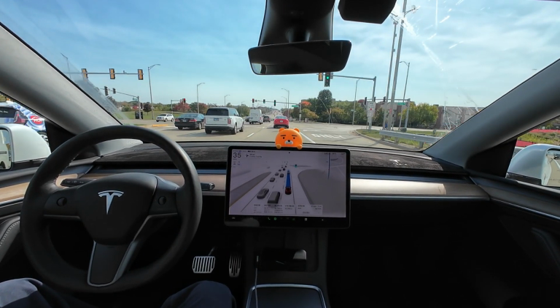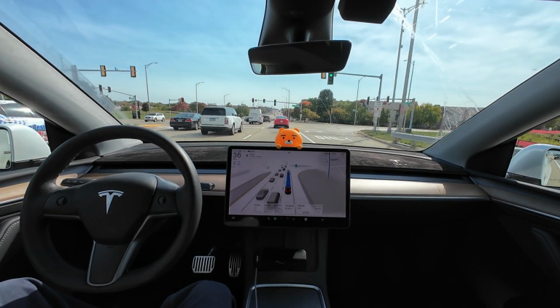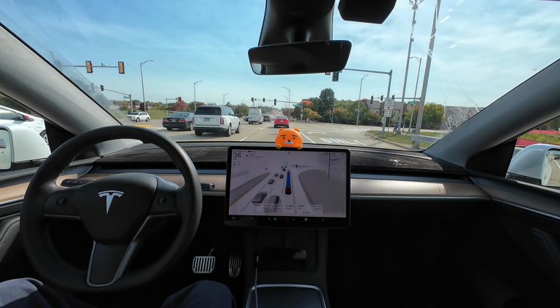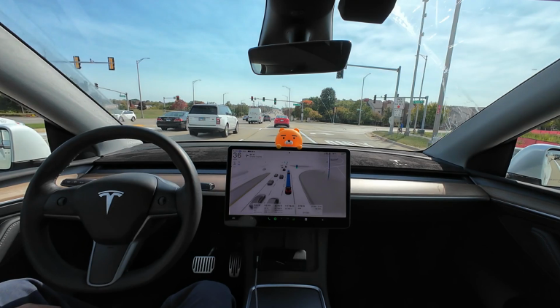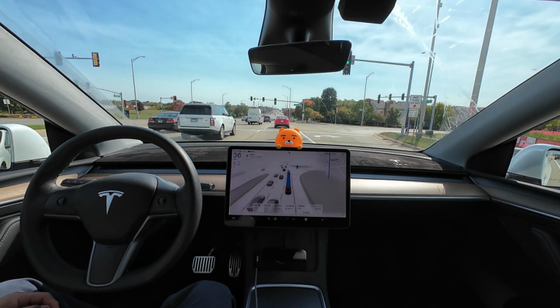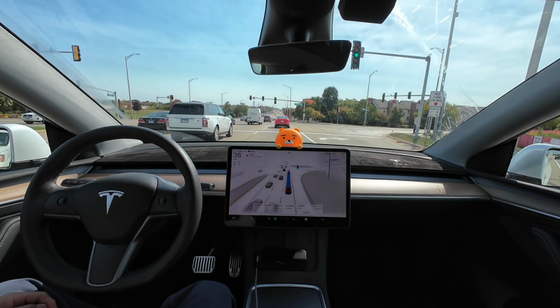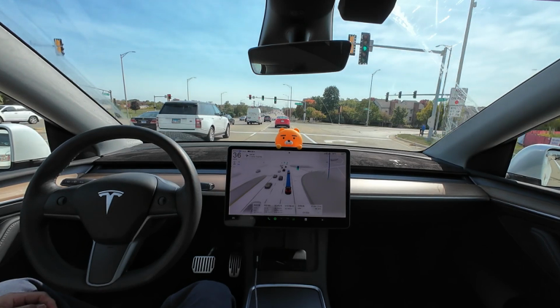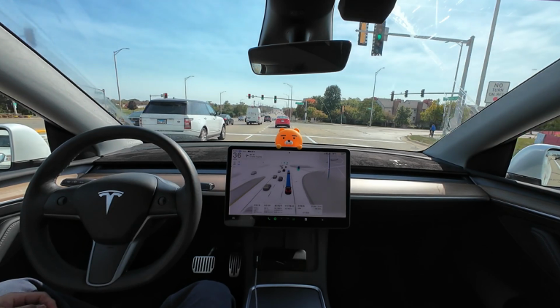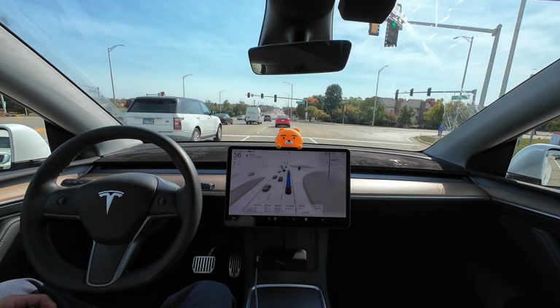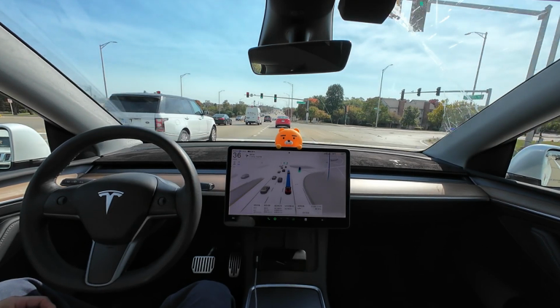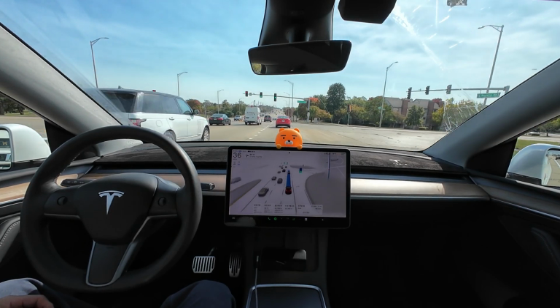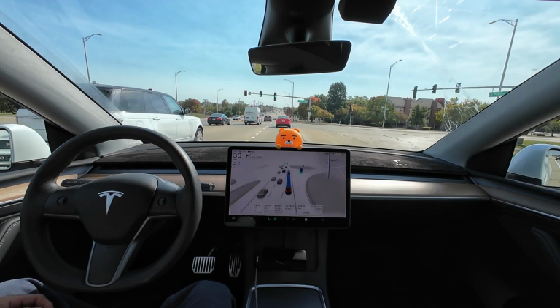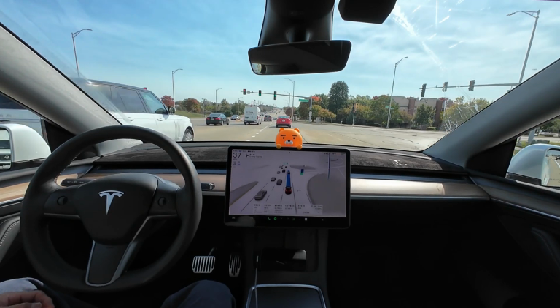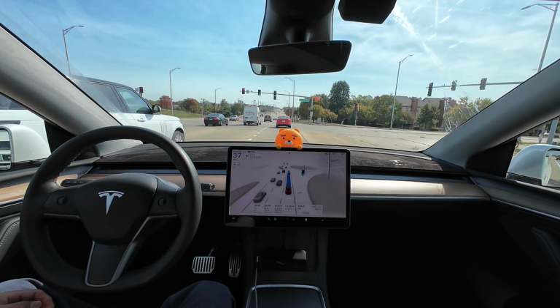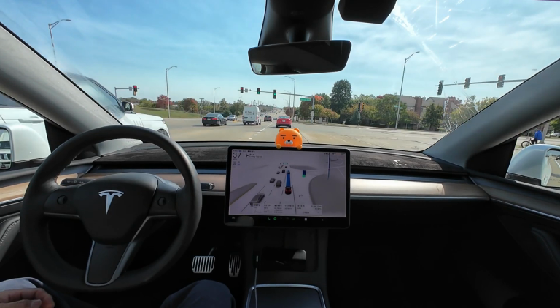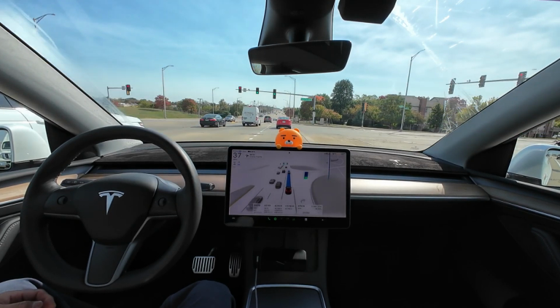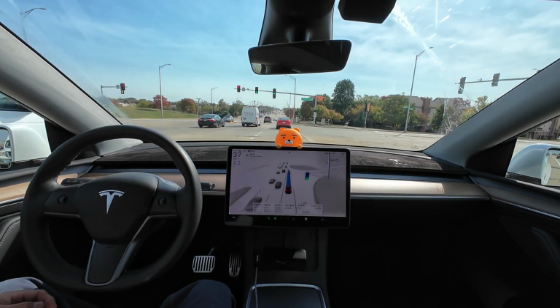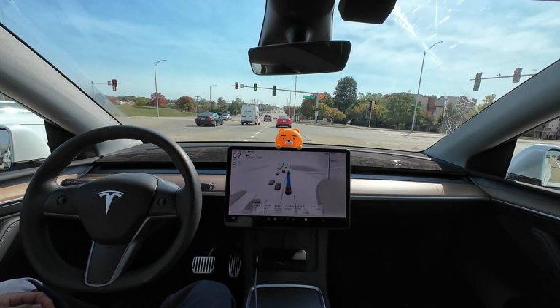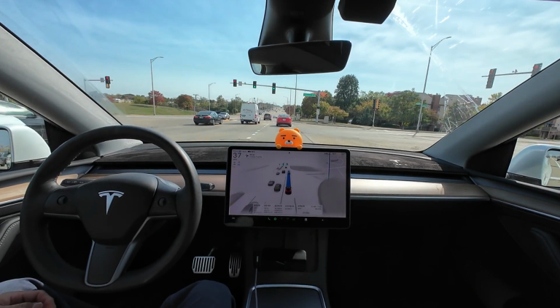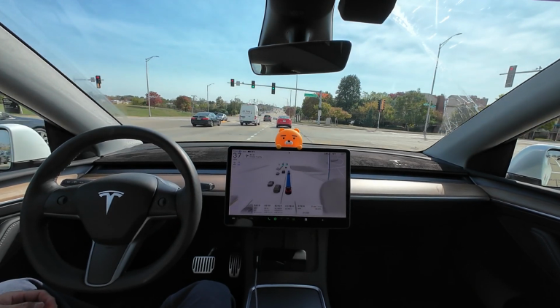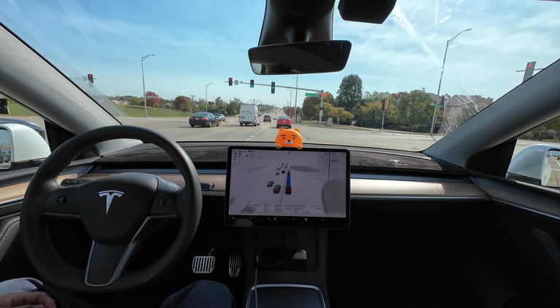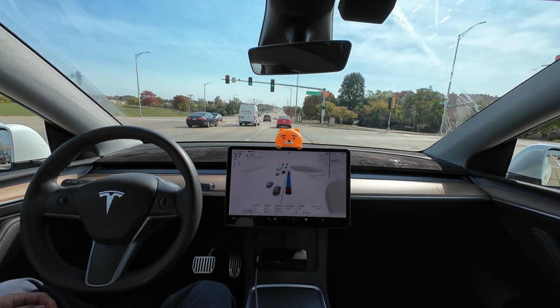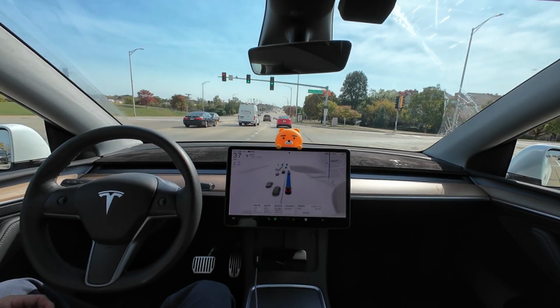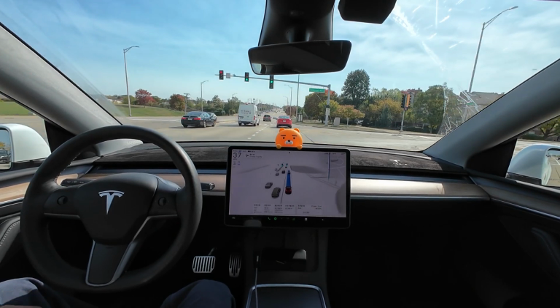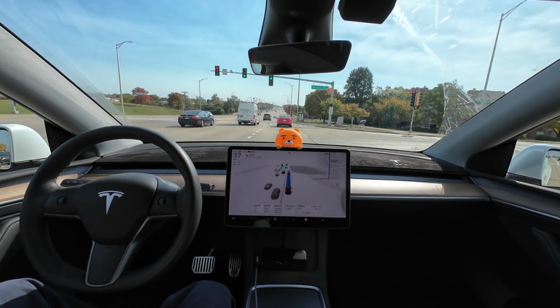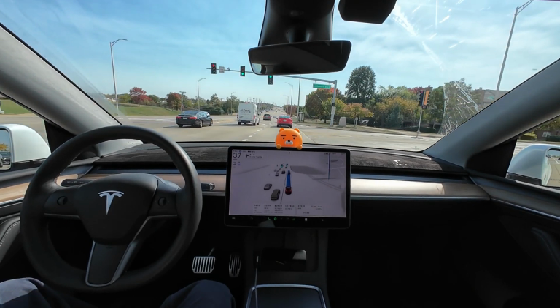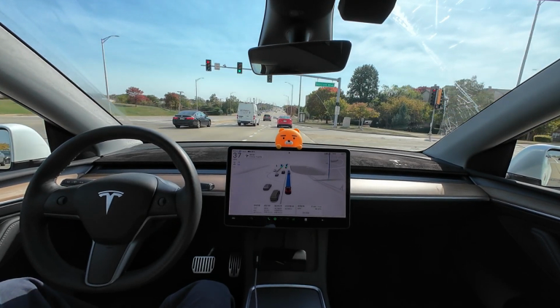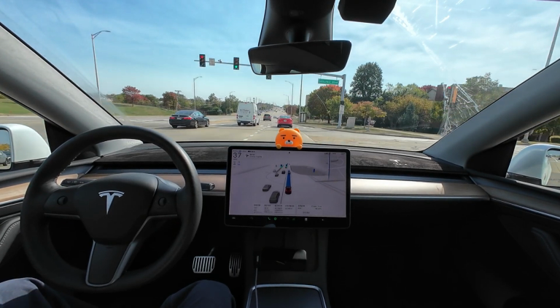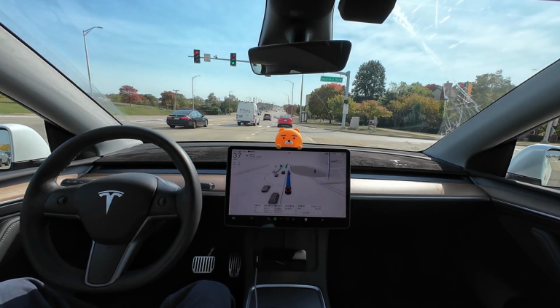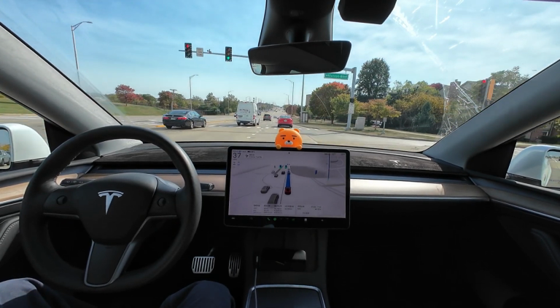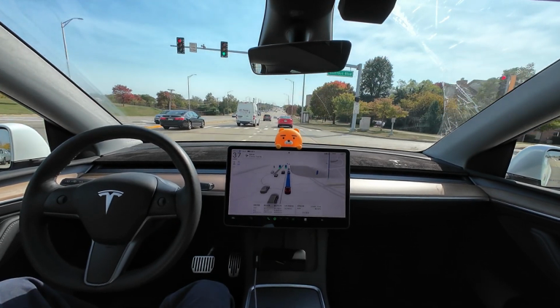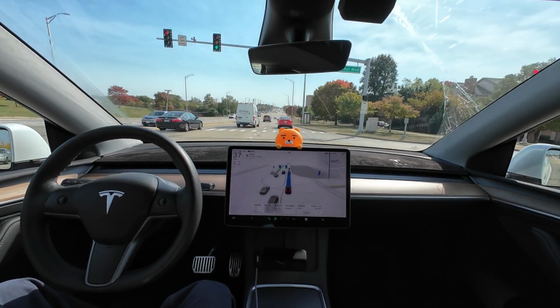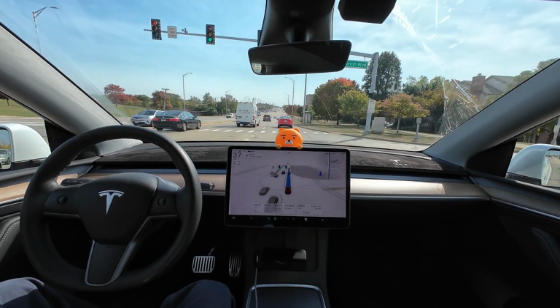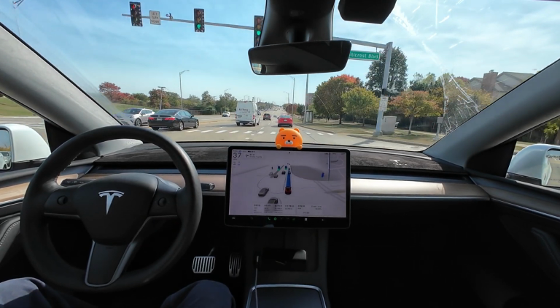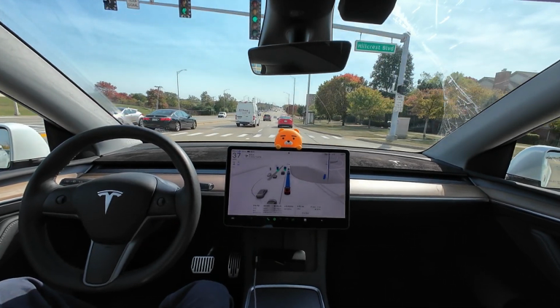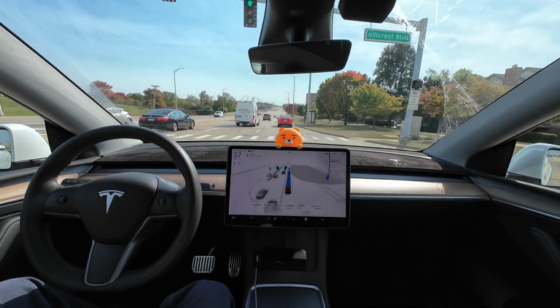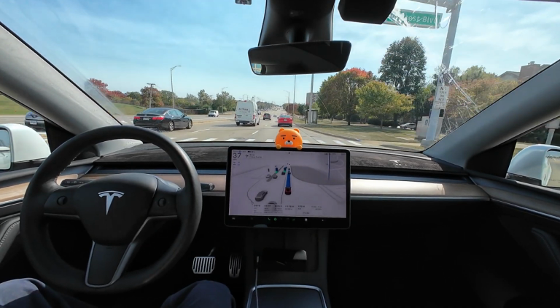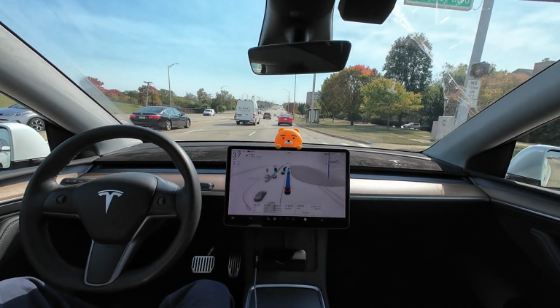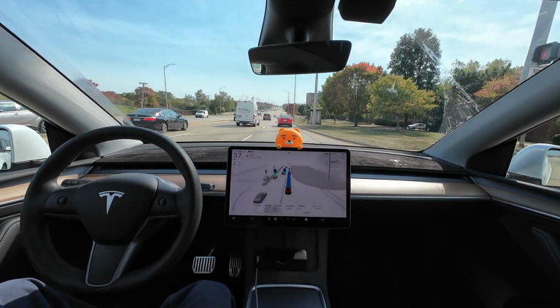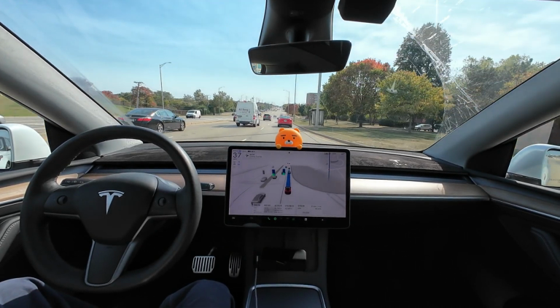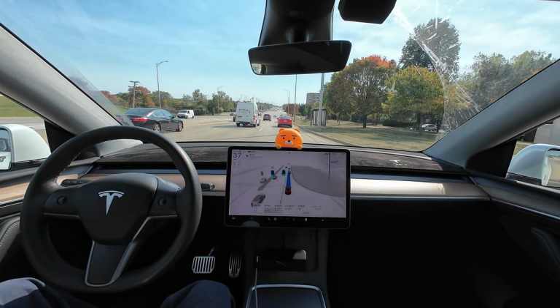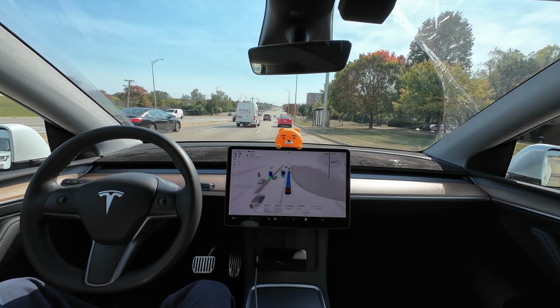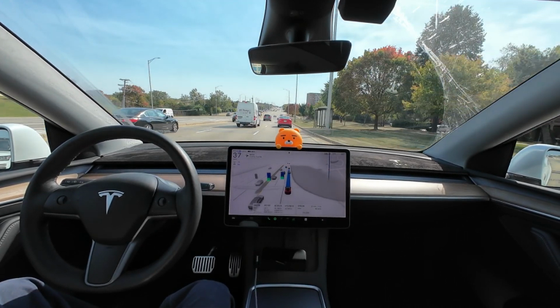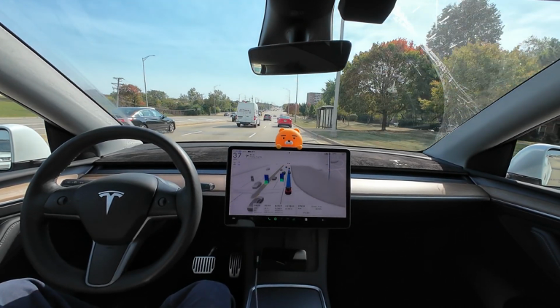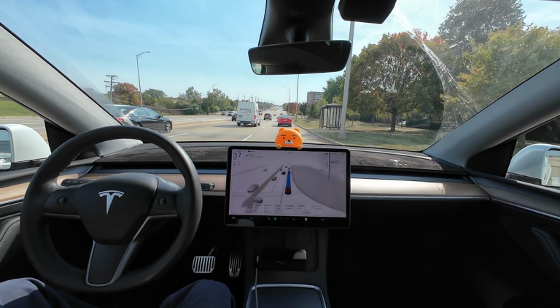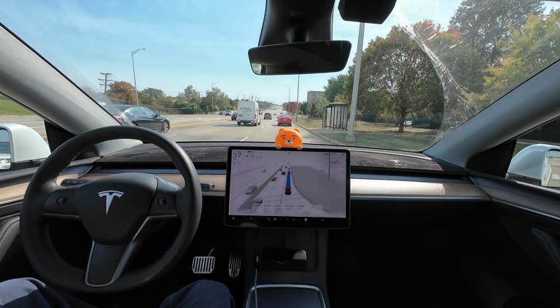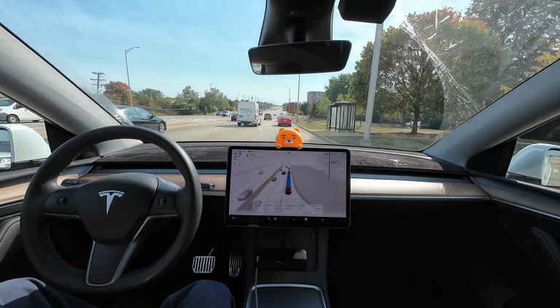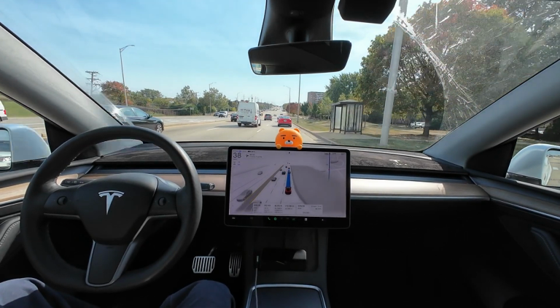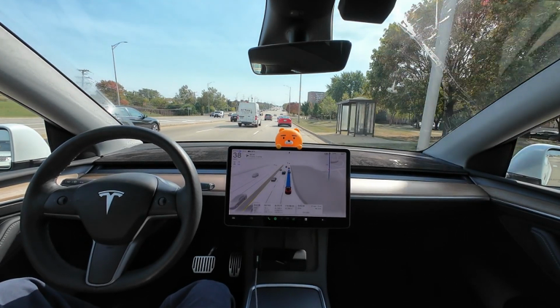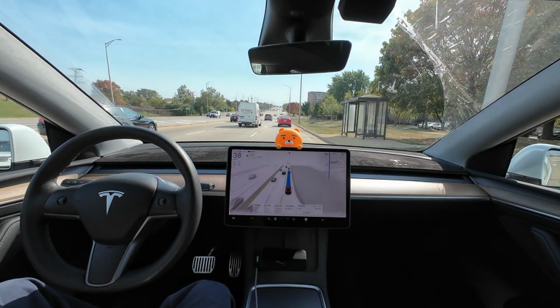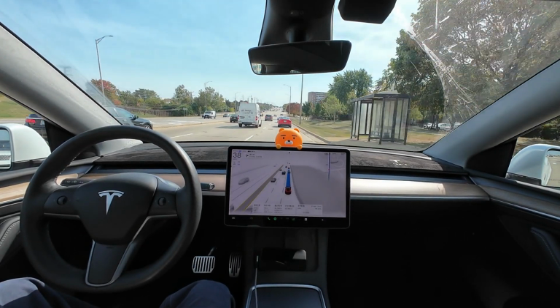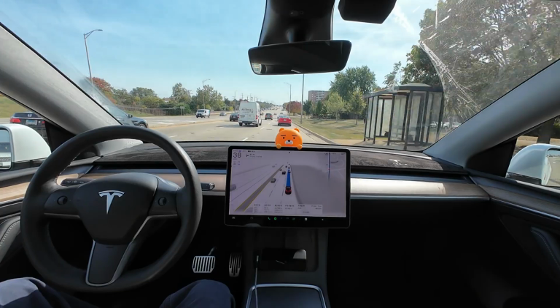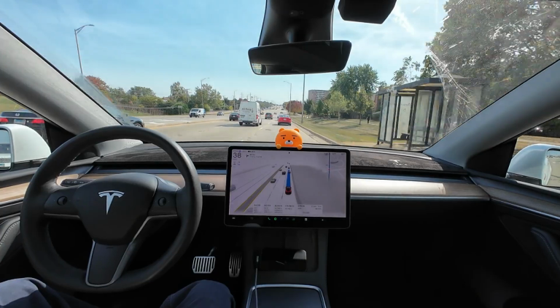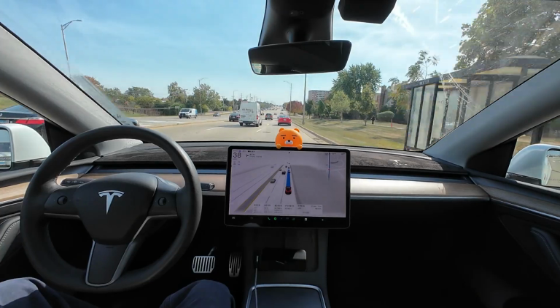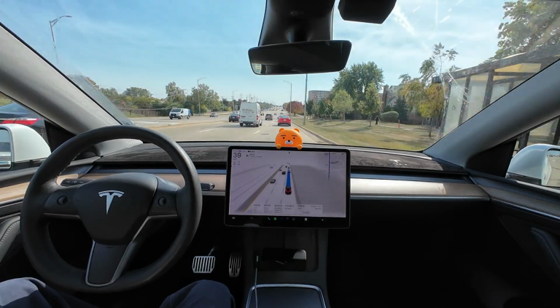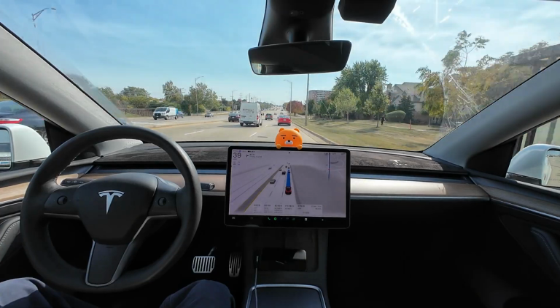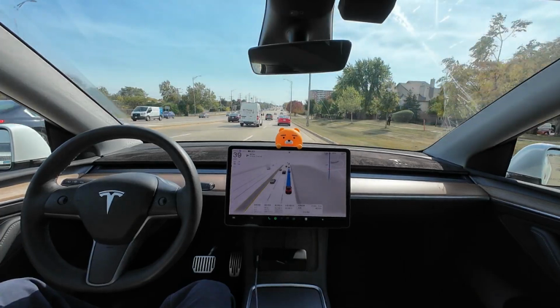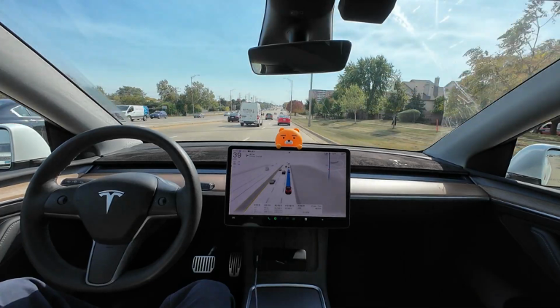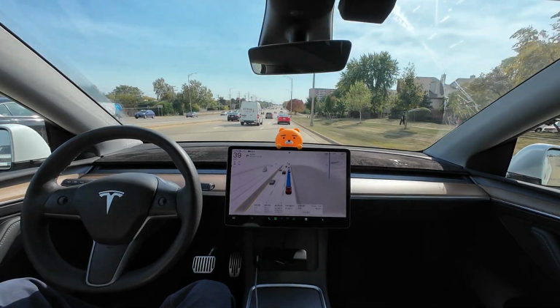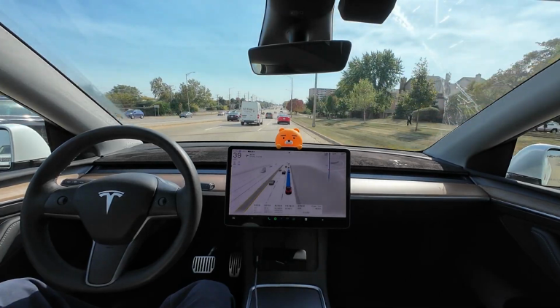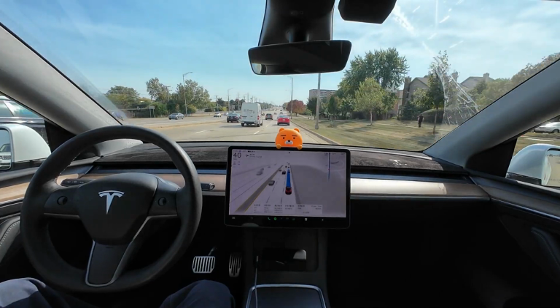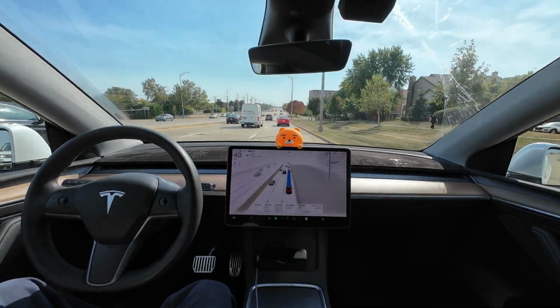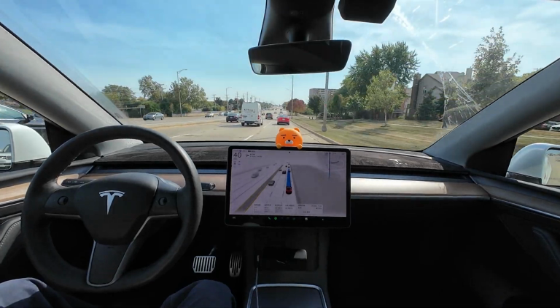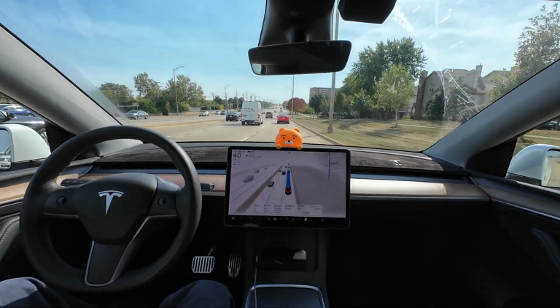But when there's a large car obstructing the view, it tends to weave in and out while changing lanes. In those situations, I often intervene.